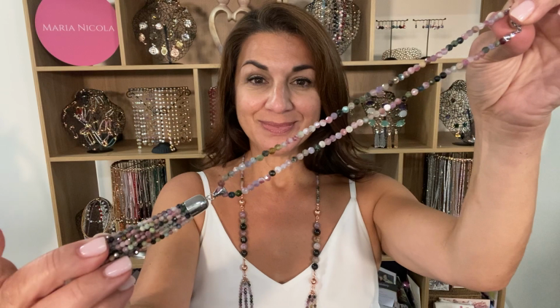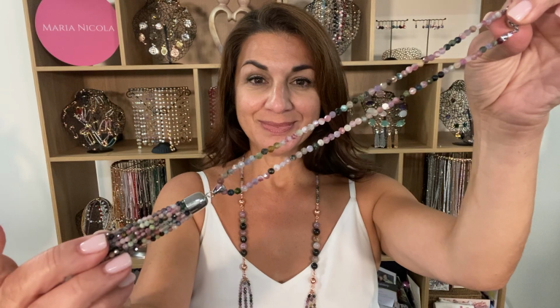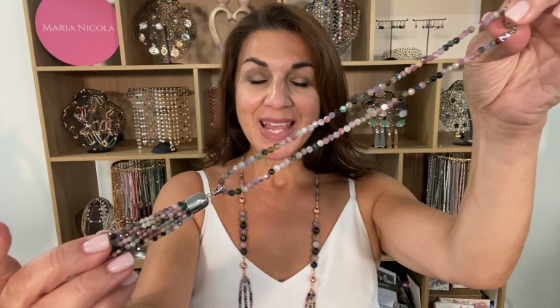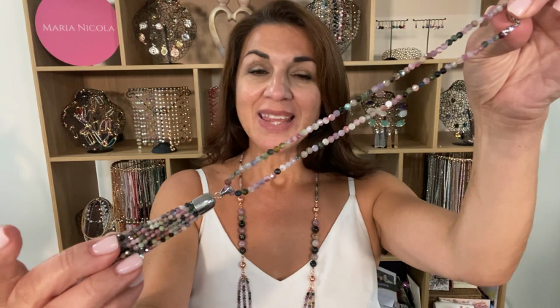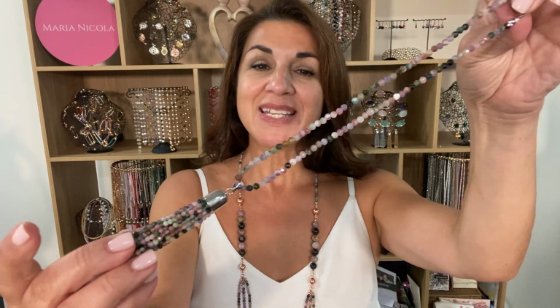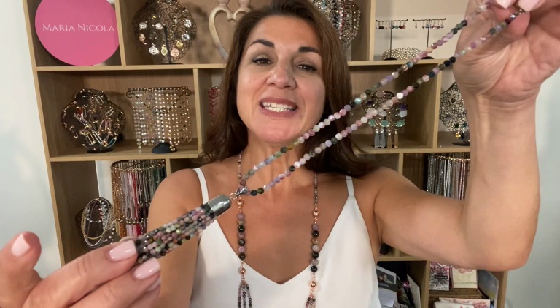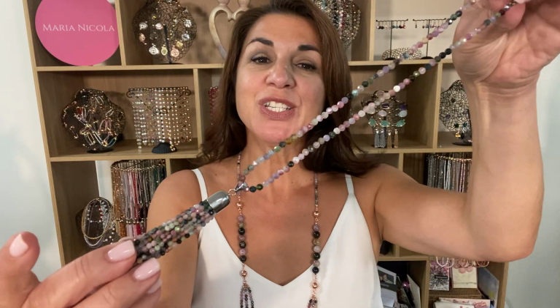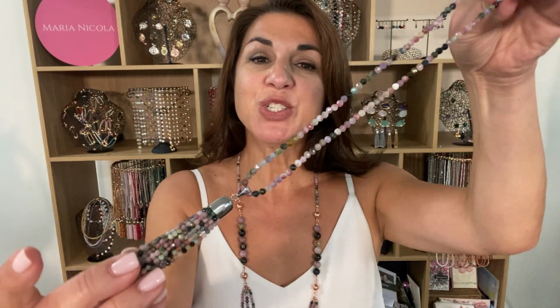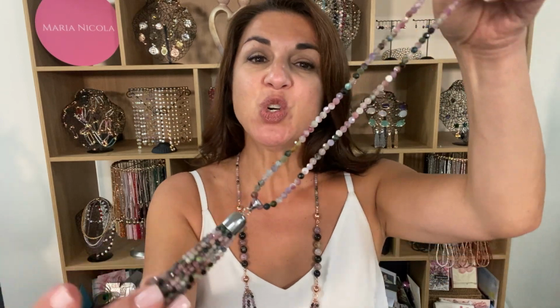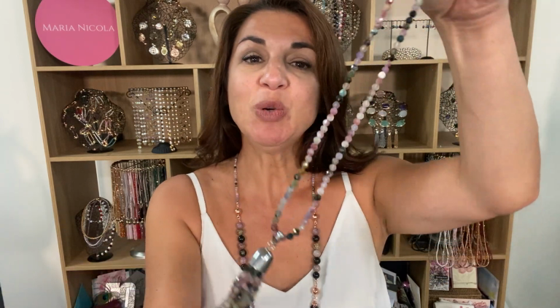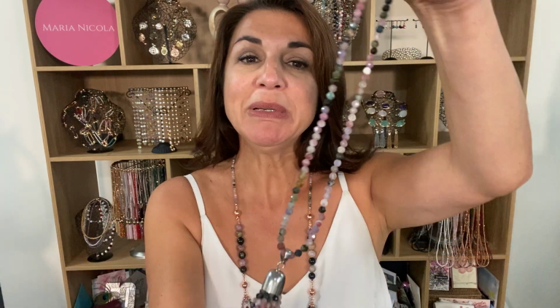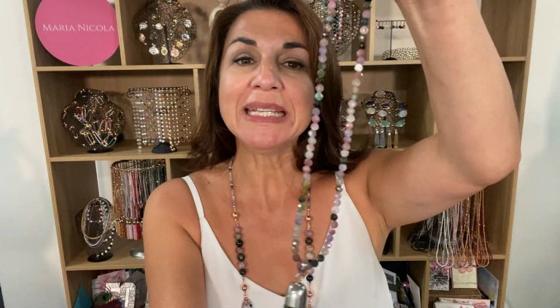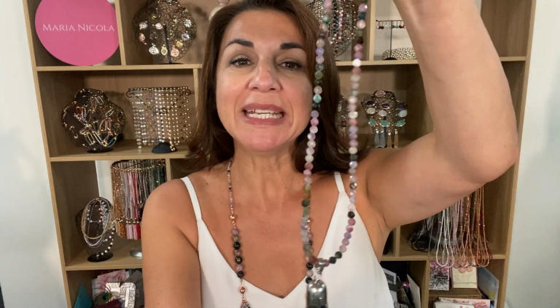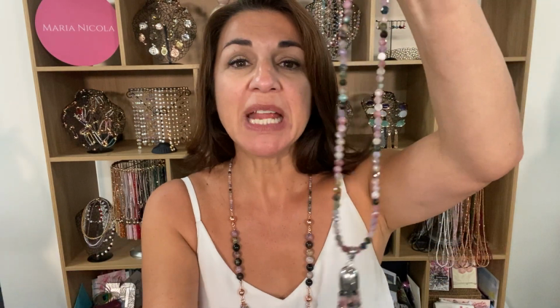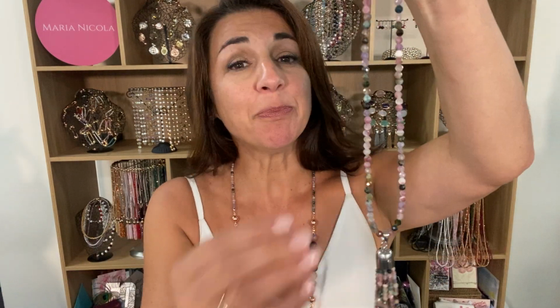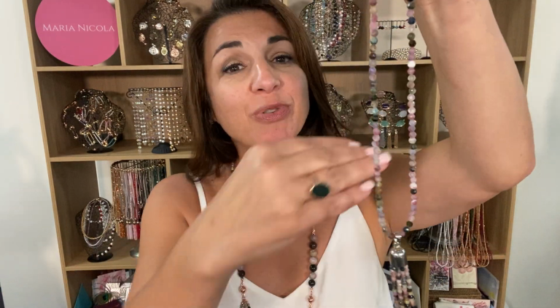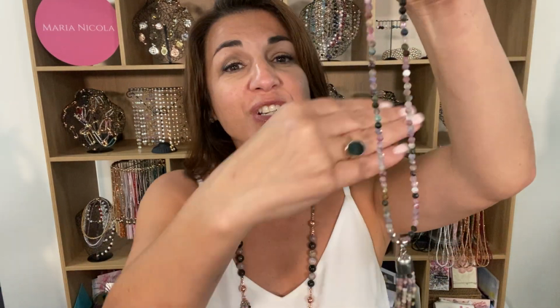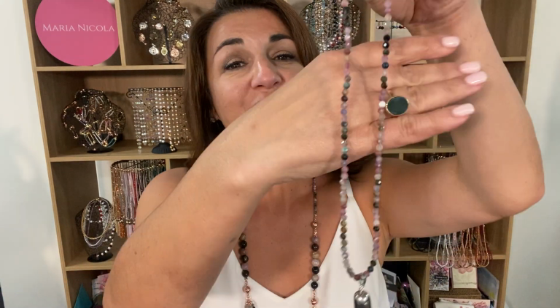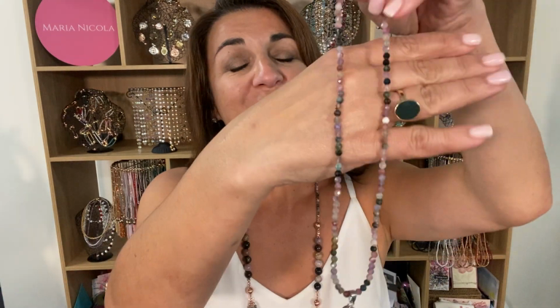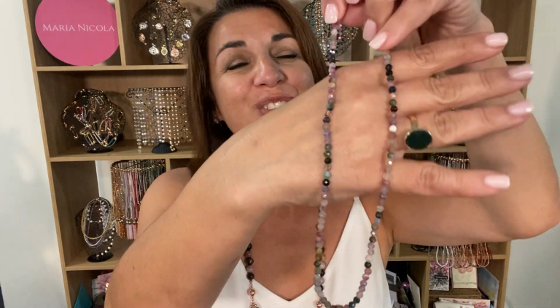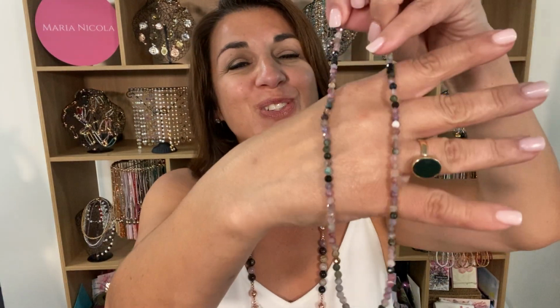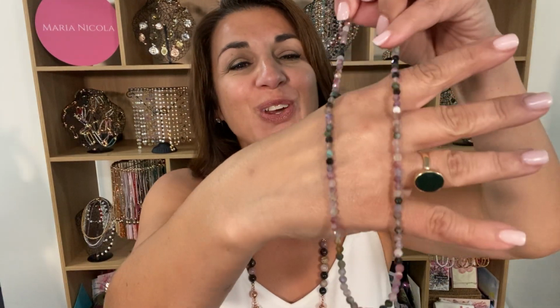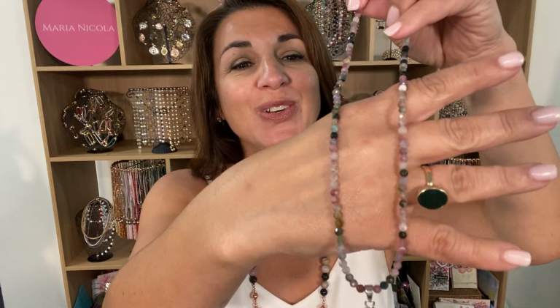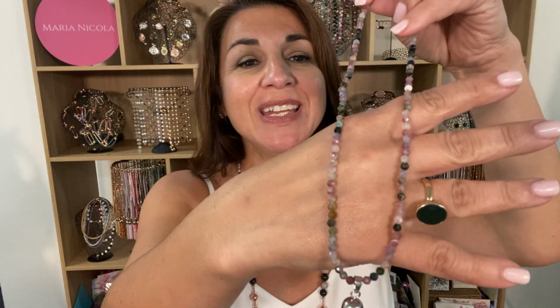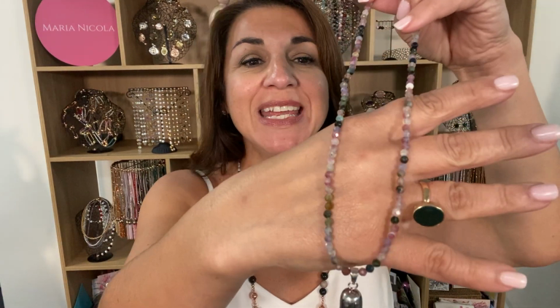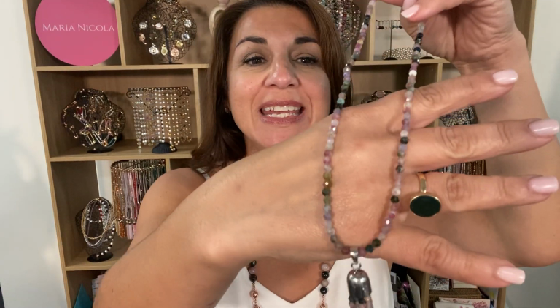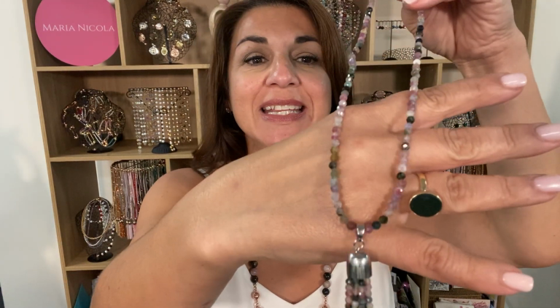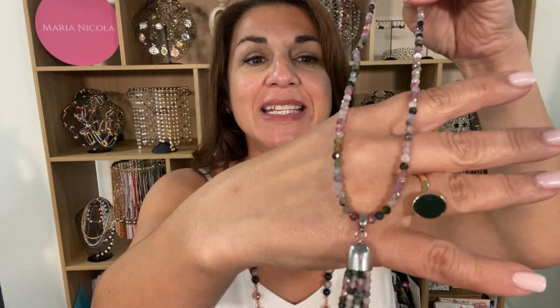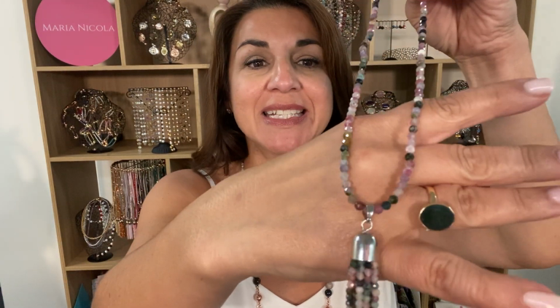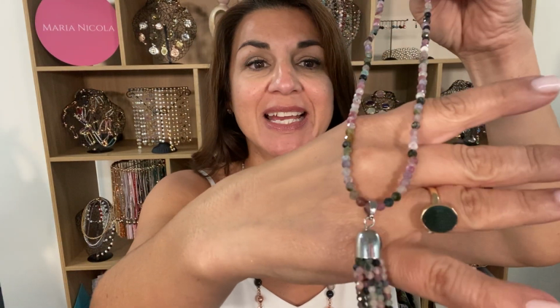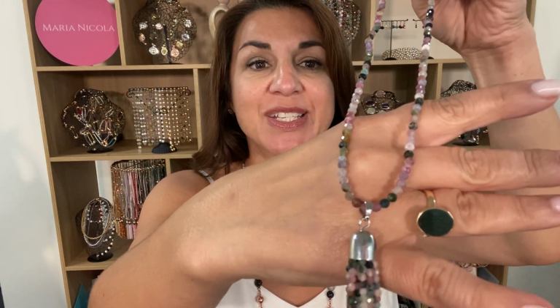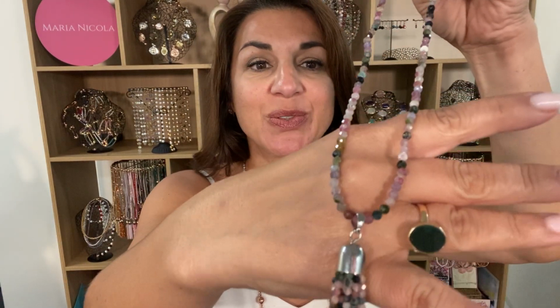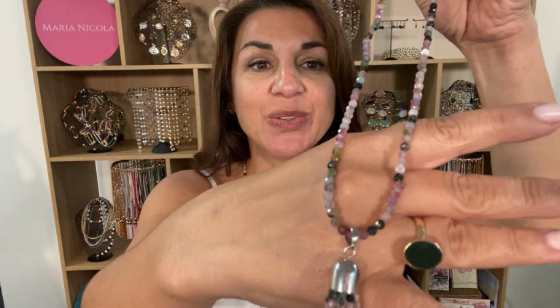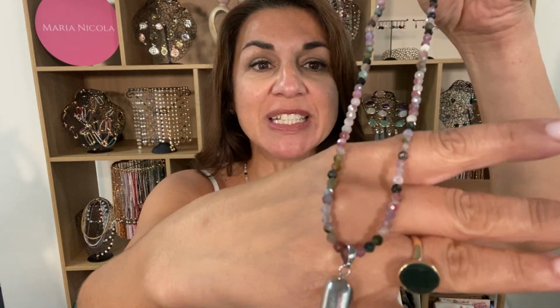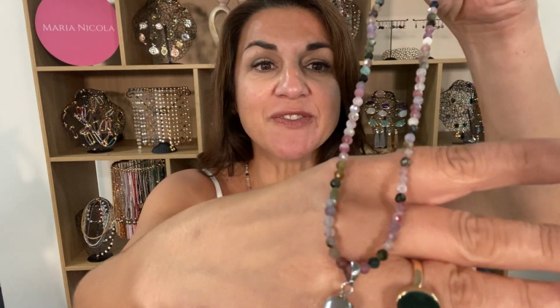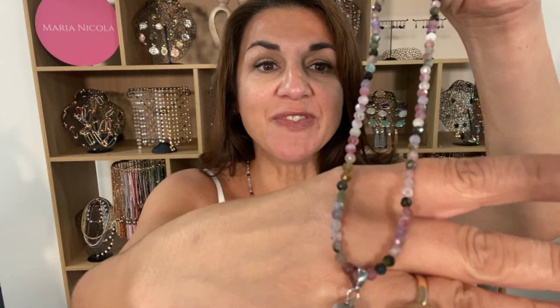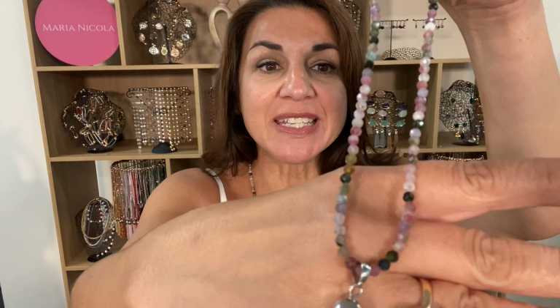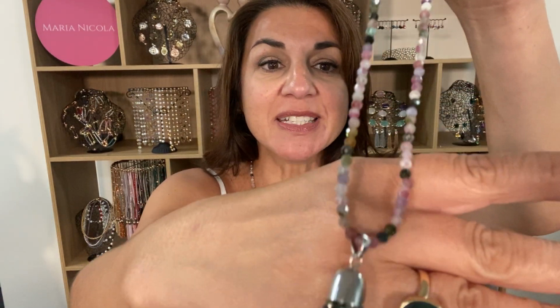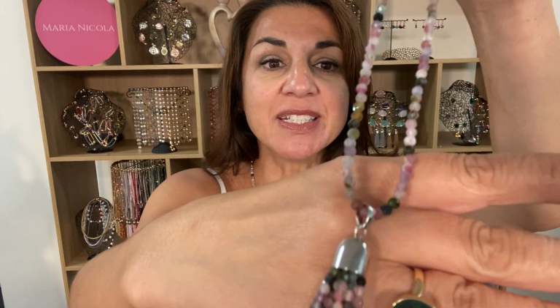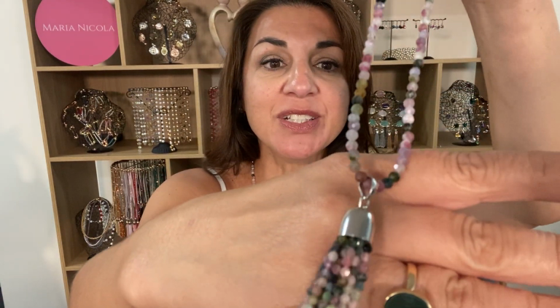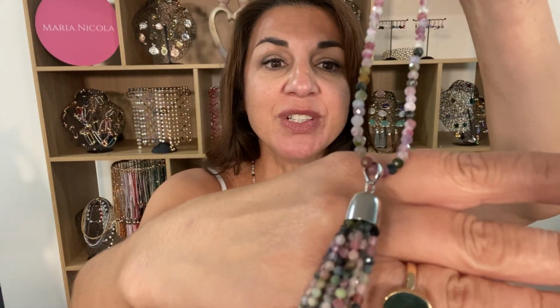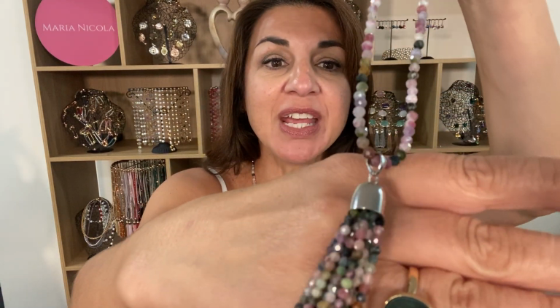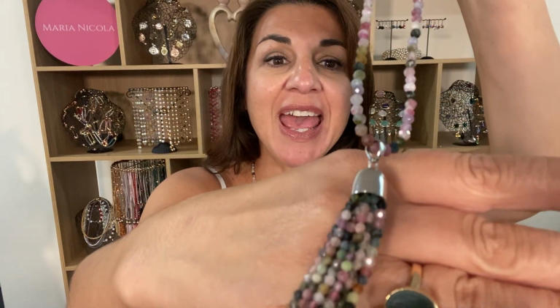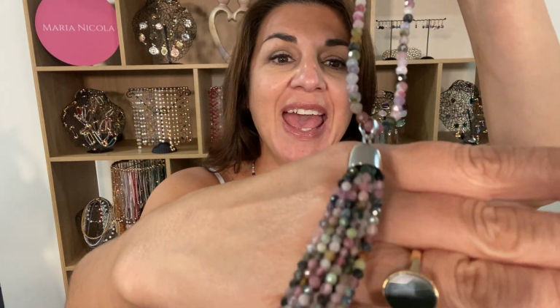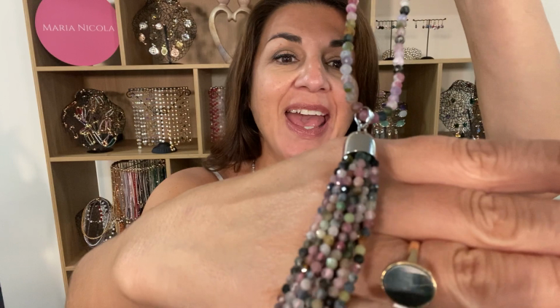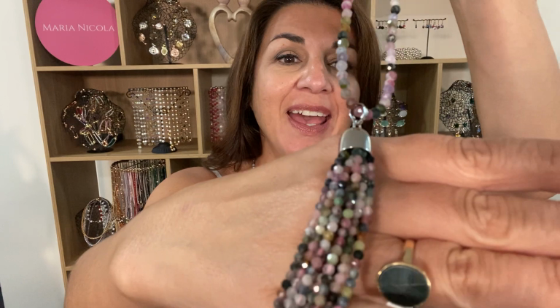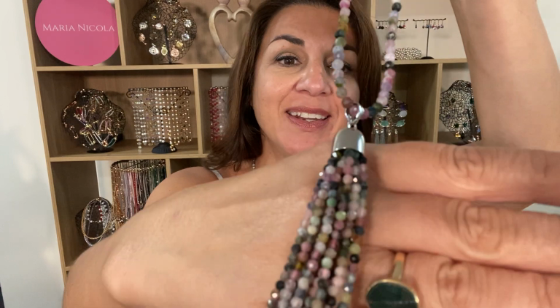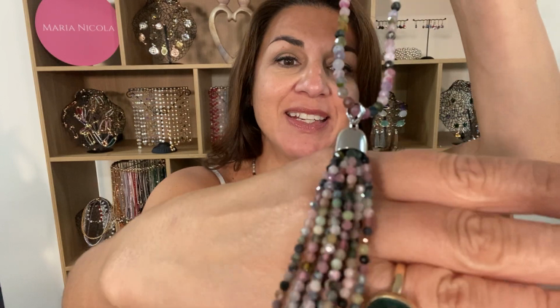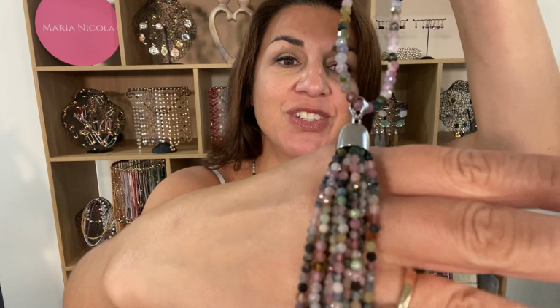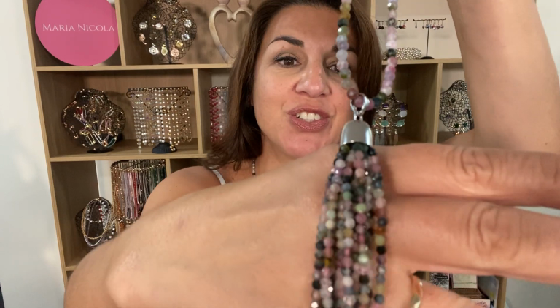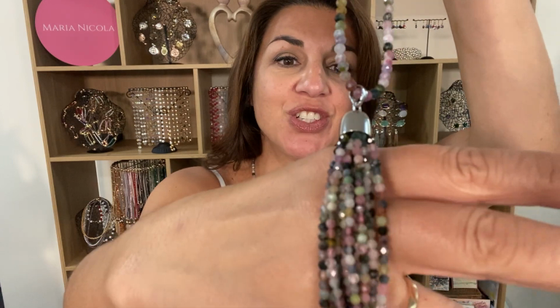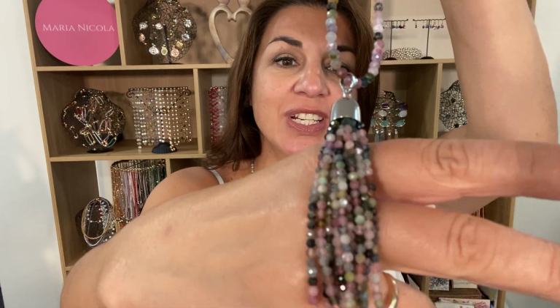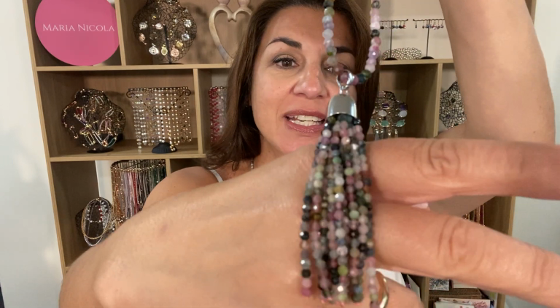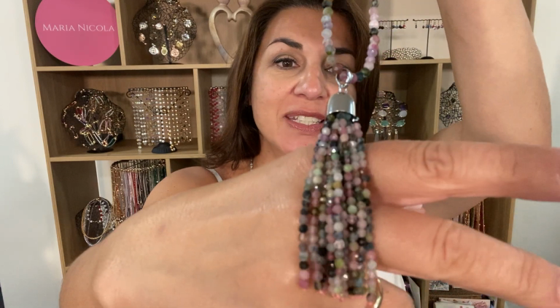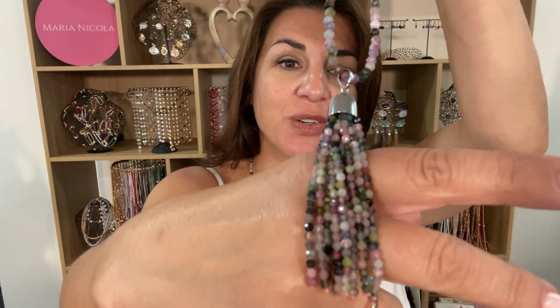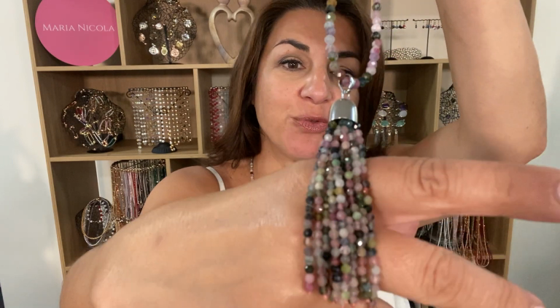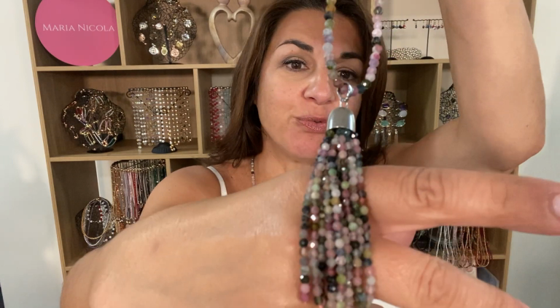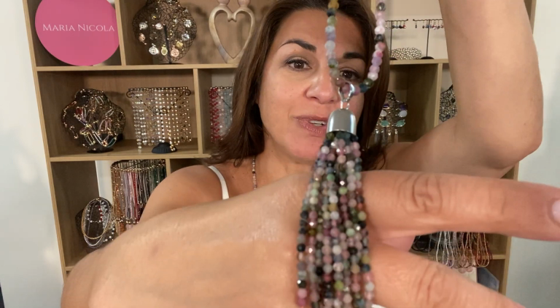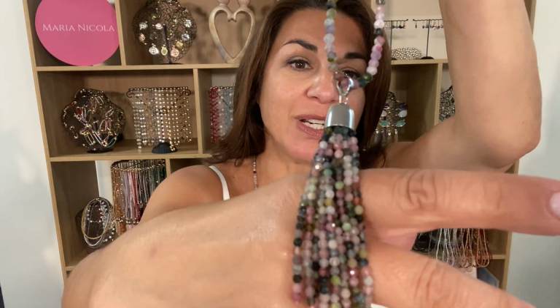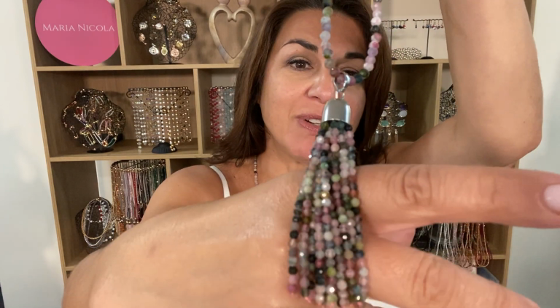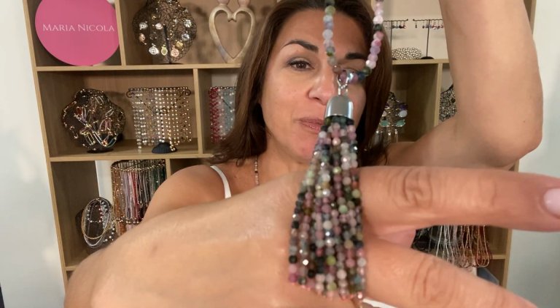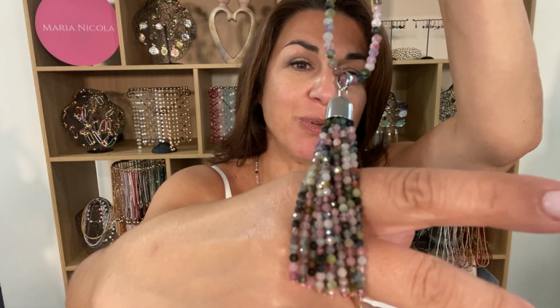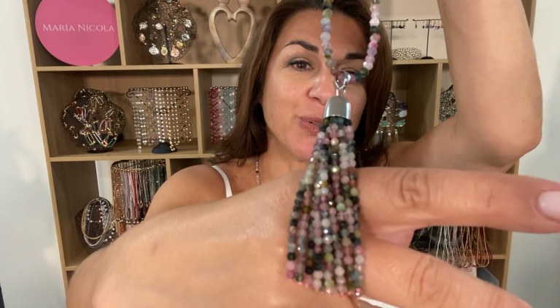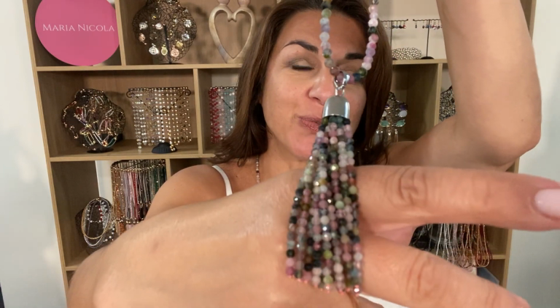This is the tourmaline, a precious stone in the tassel. It's faceted and is just really, really beautiful.